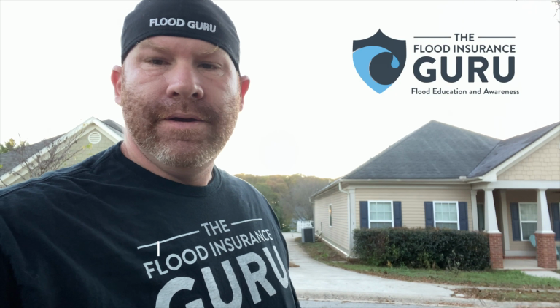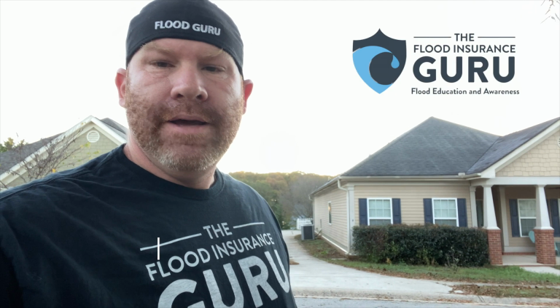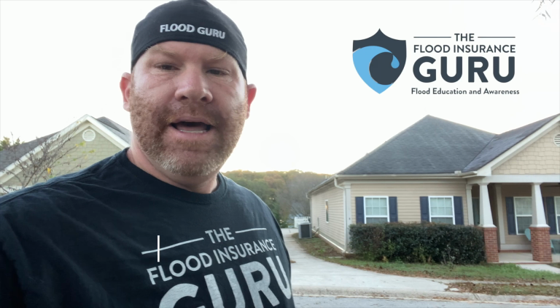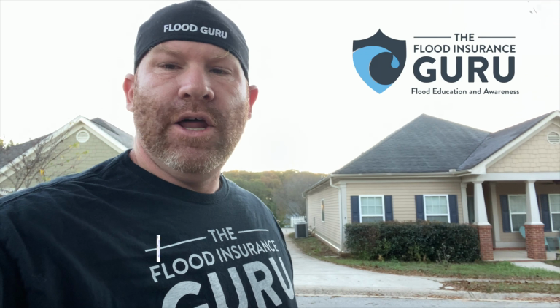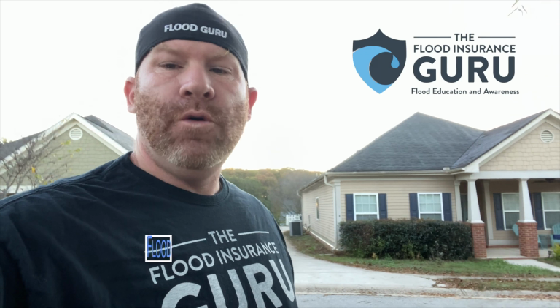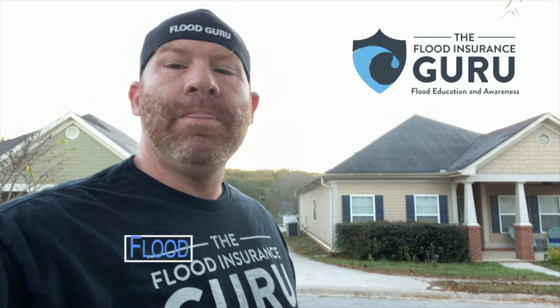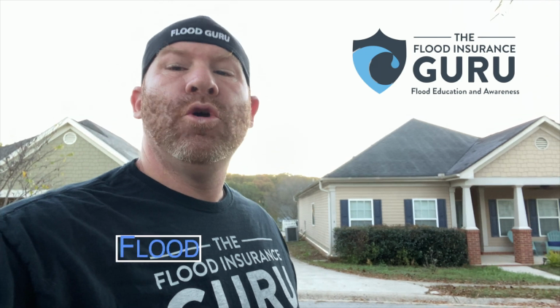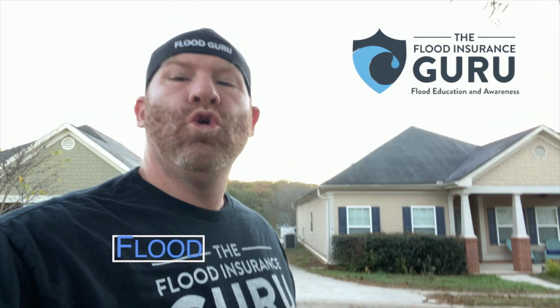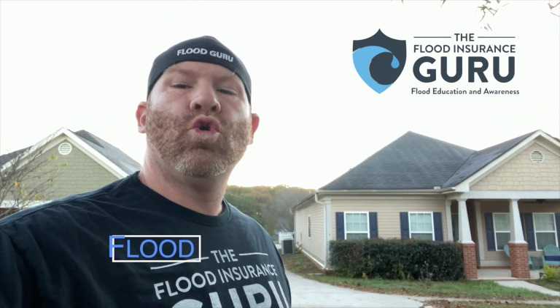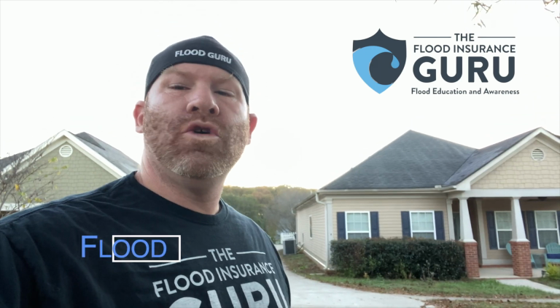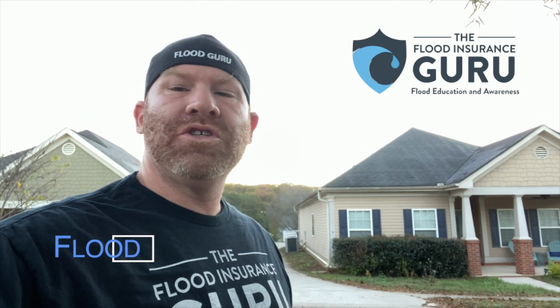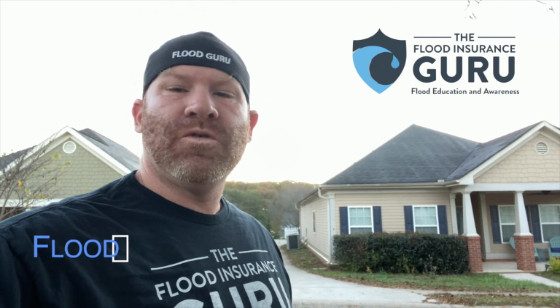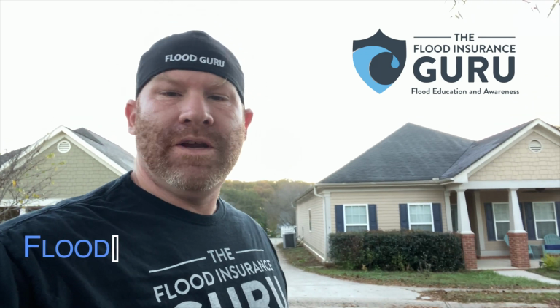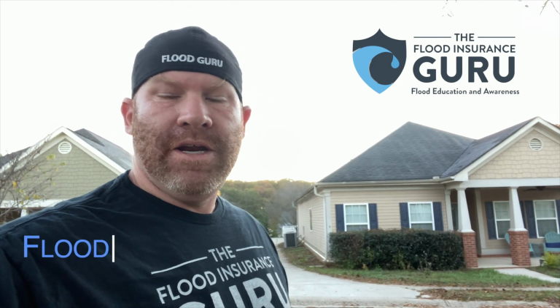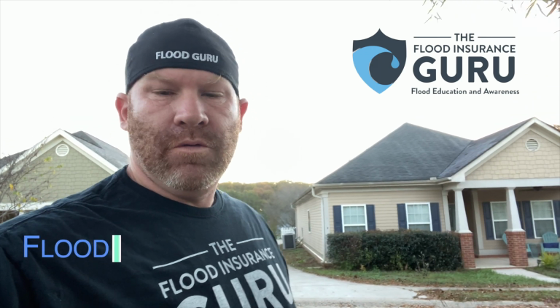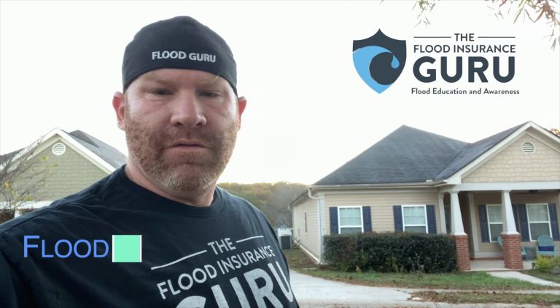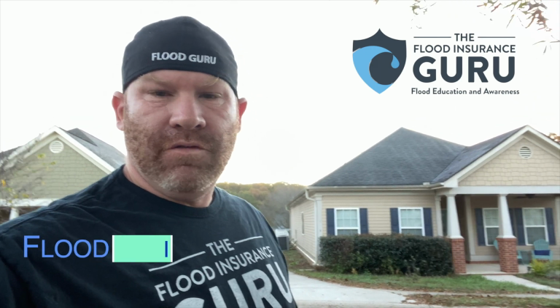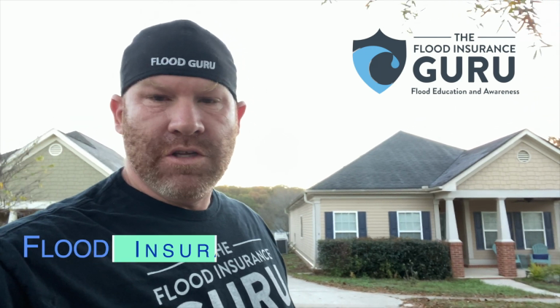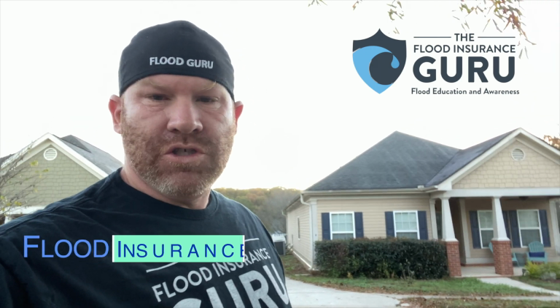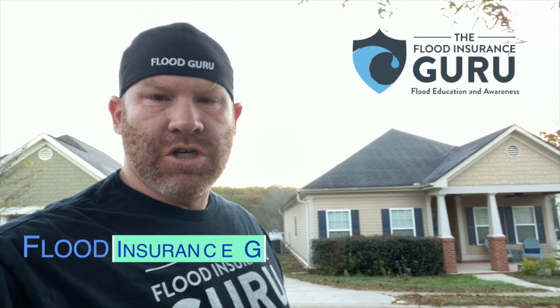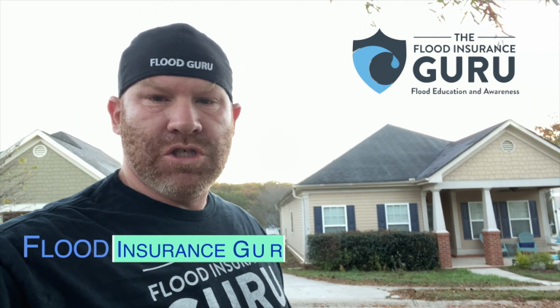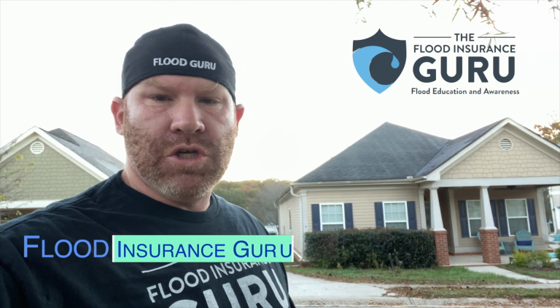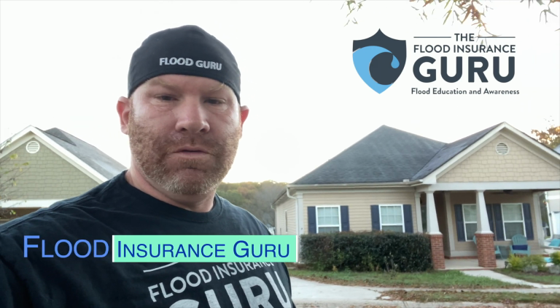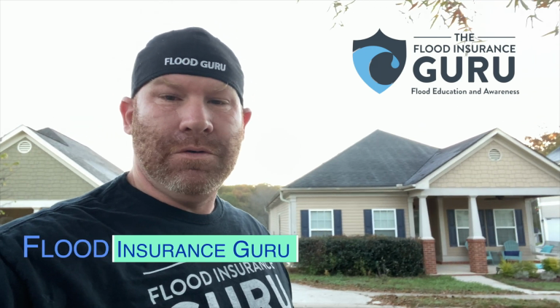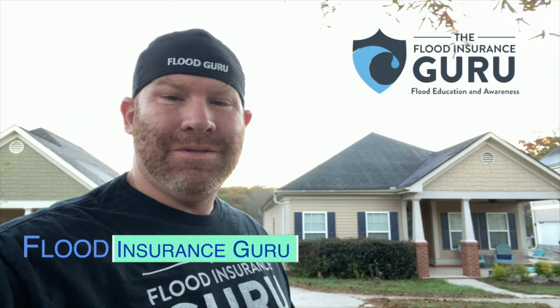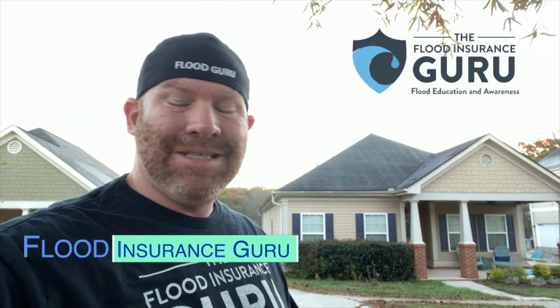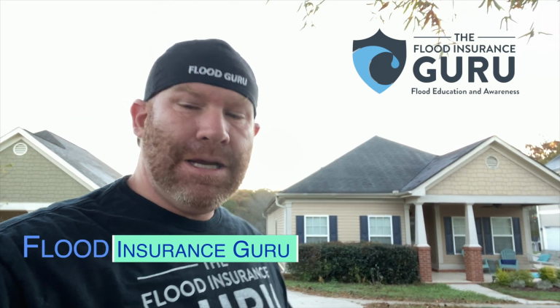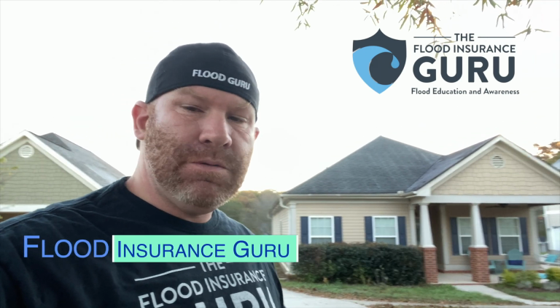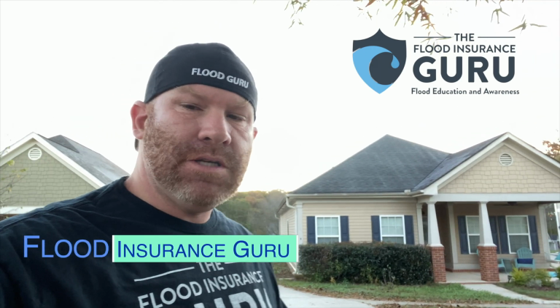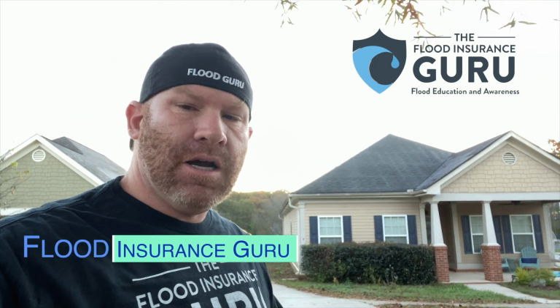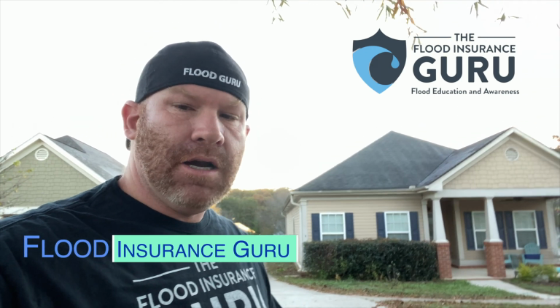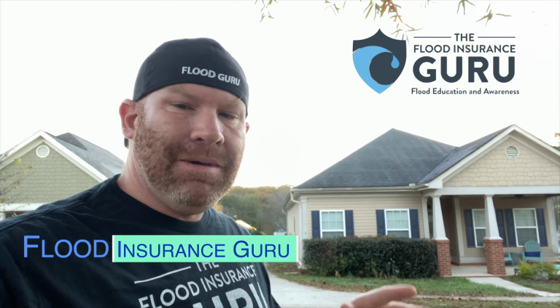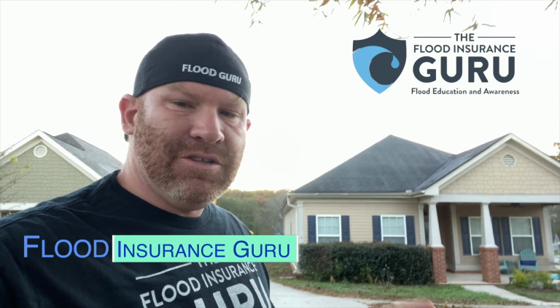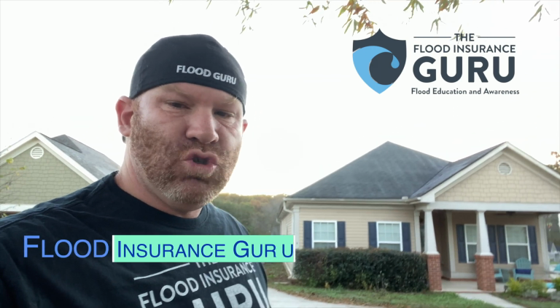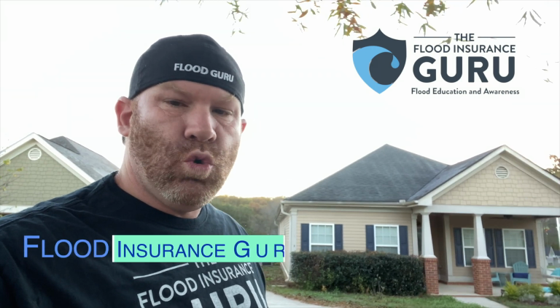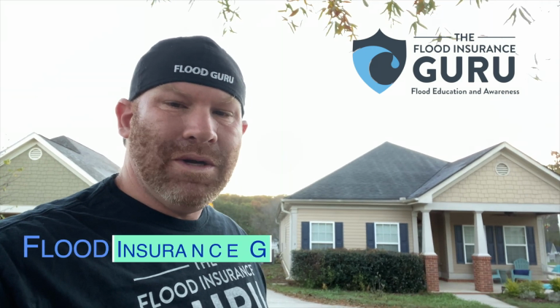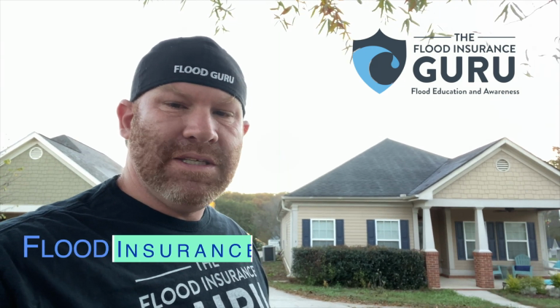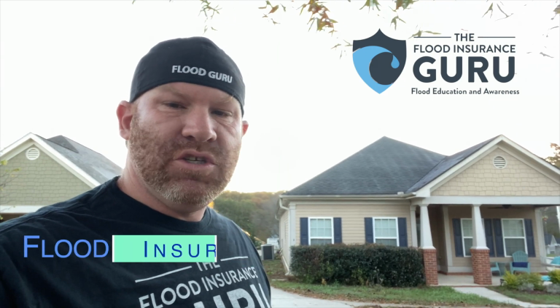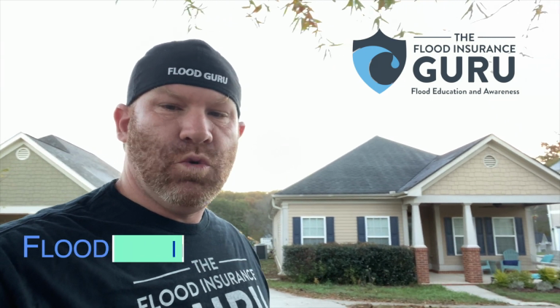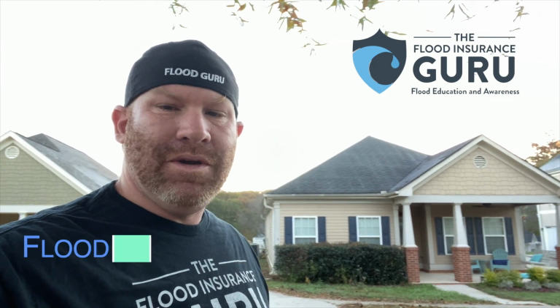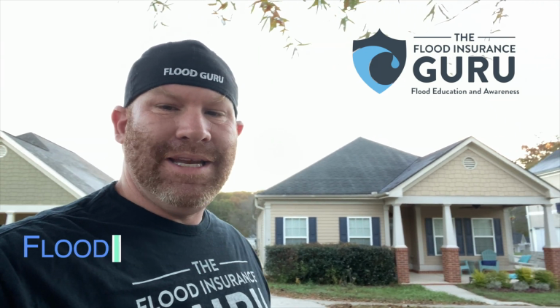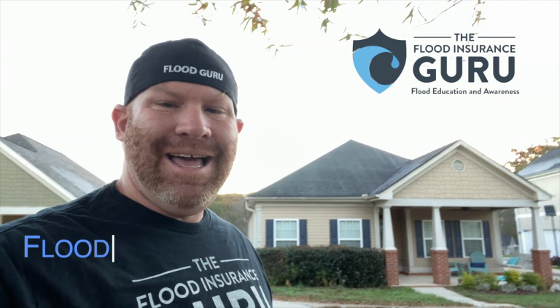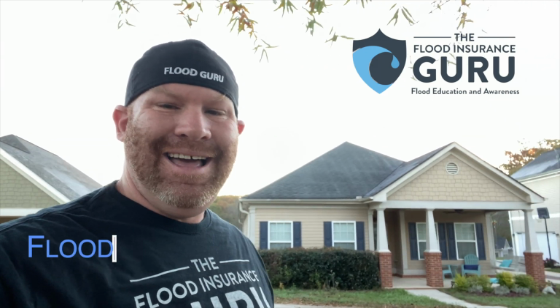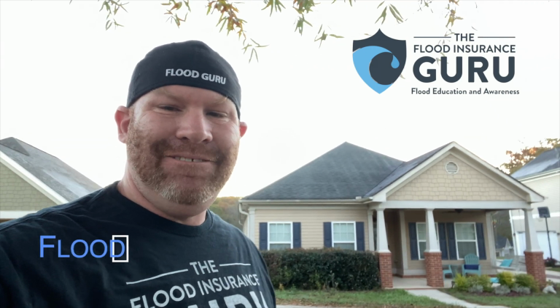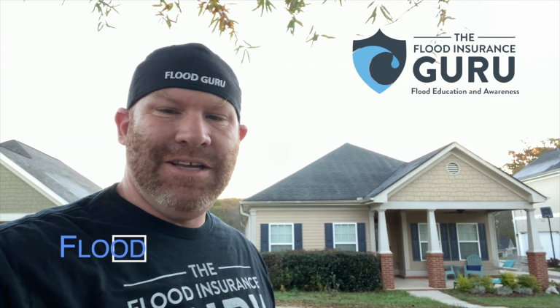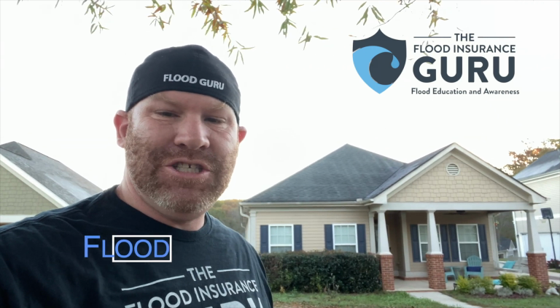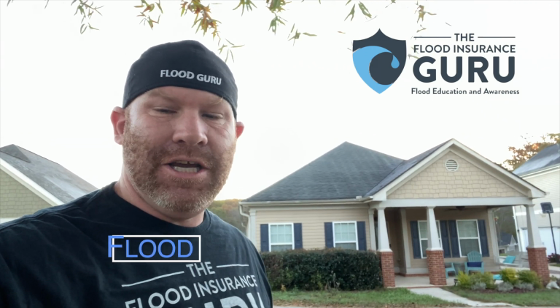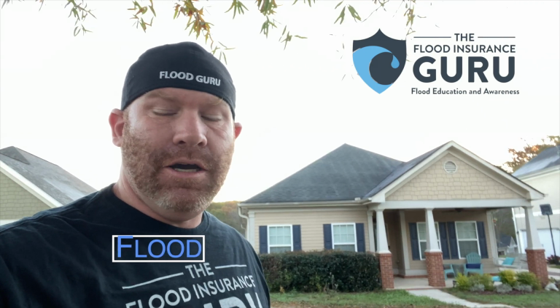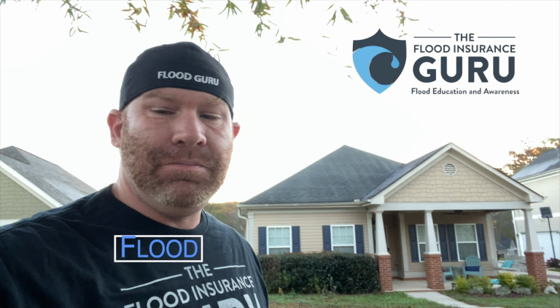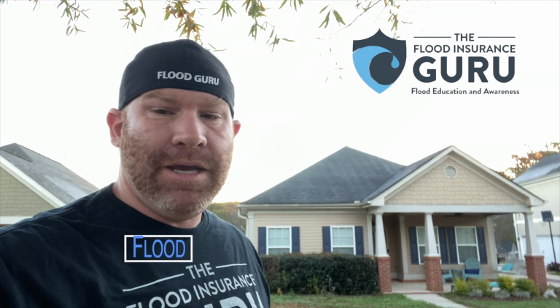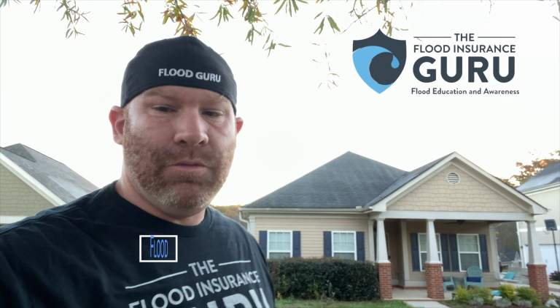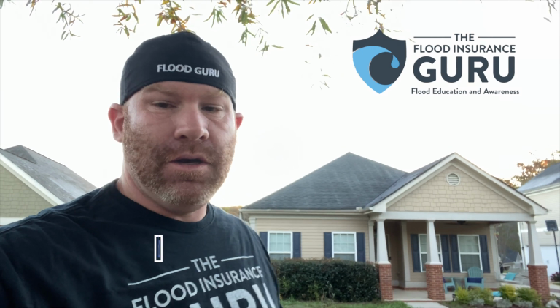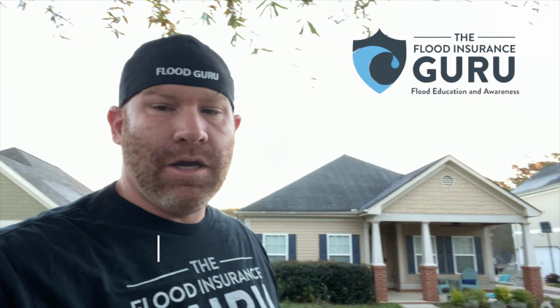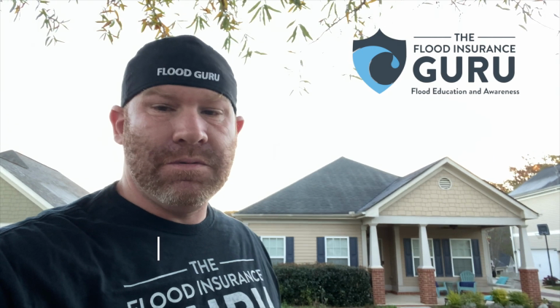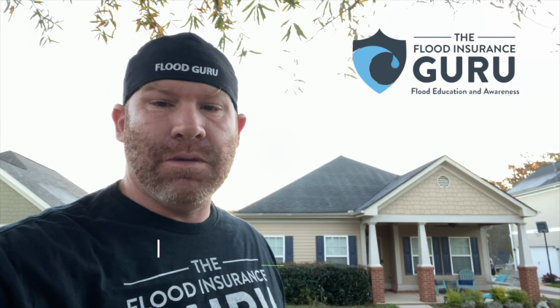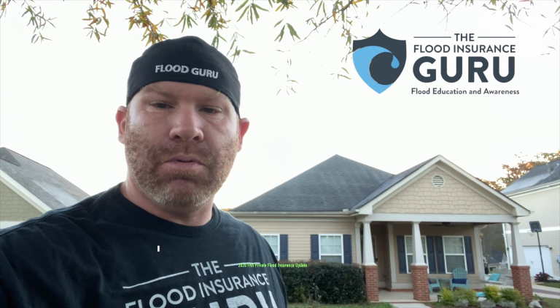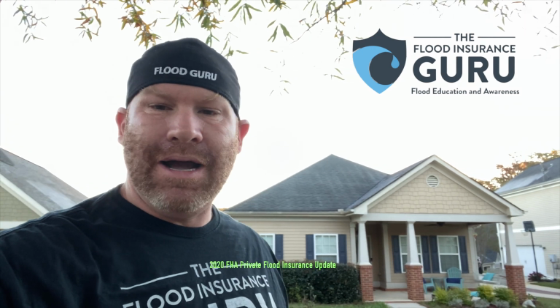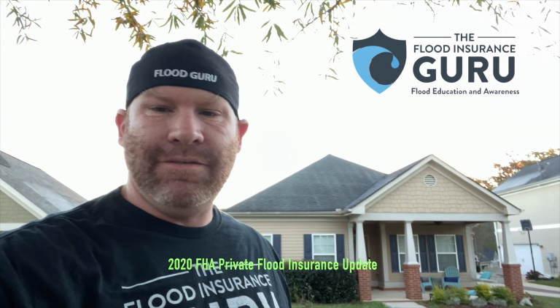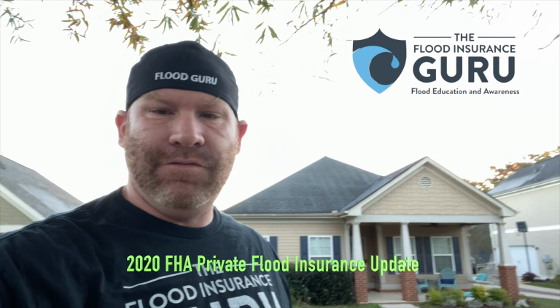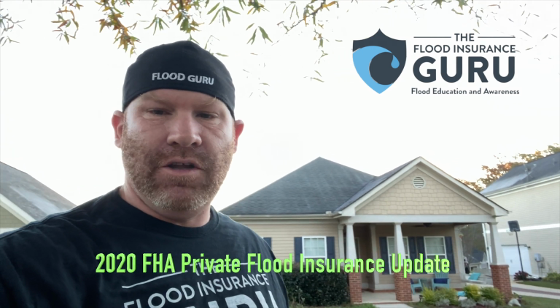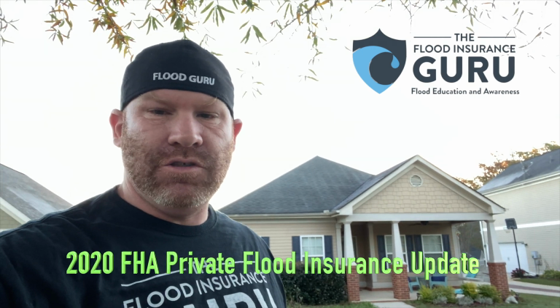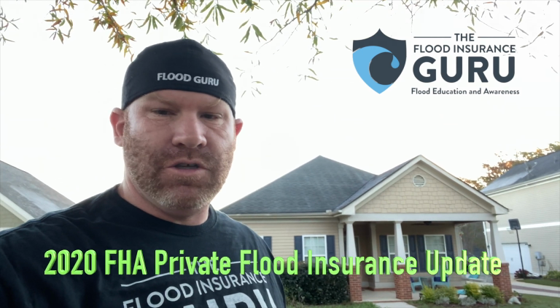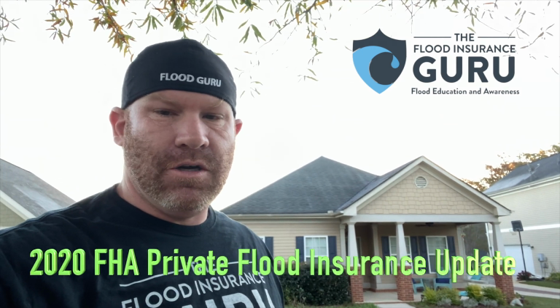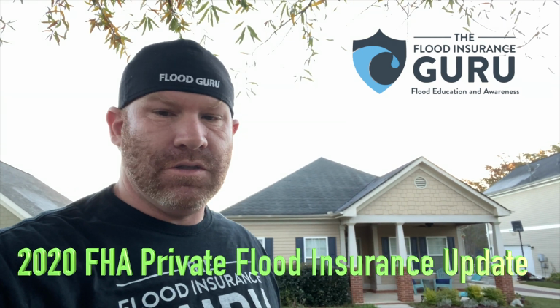Hello, Chris Green here with the Flood Insurance Guru. Today we're talking about the 2020 FHA update when it comes to private flood insurance.